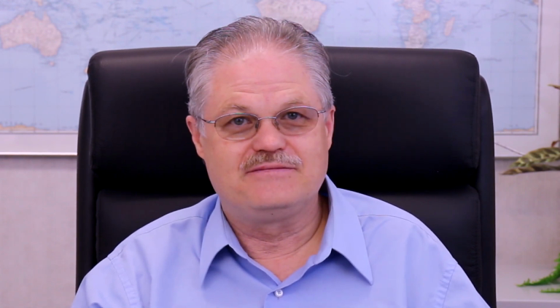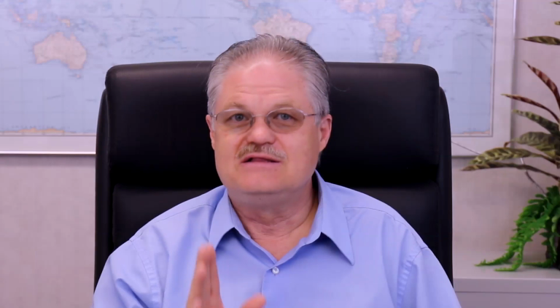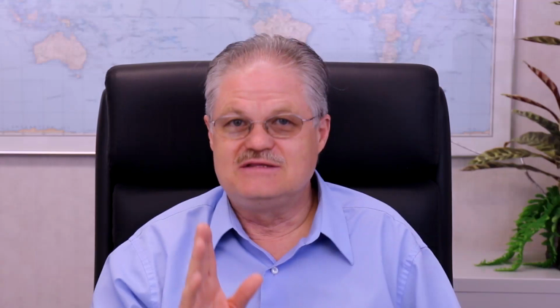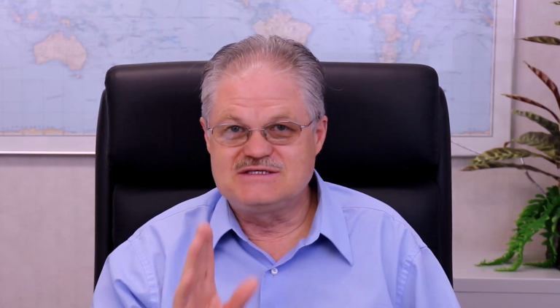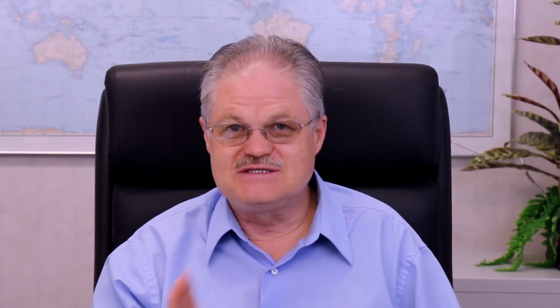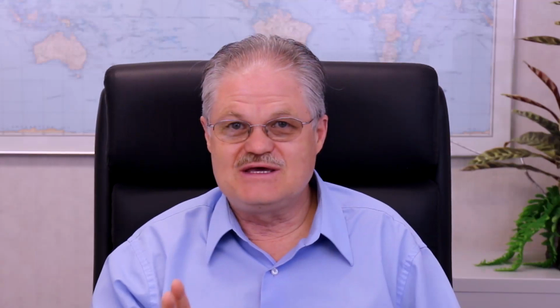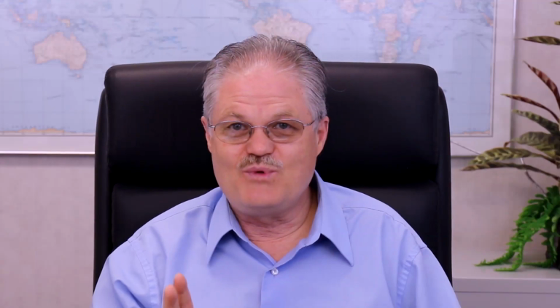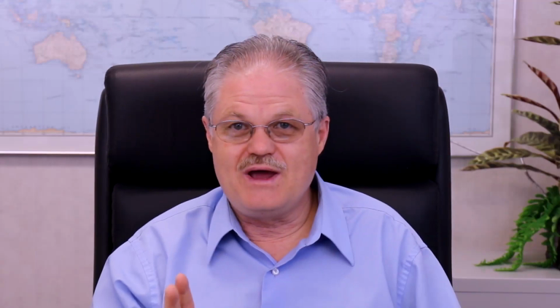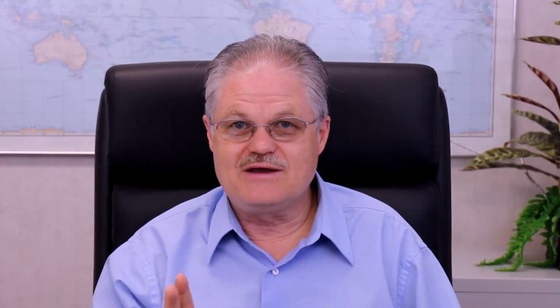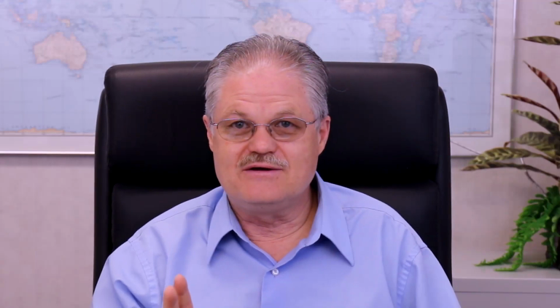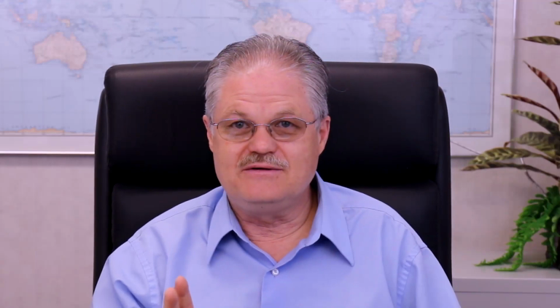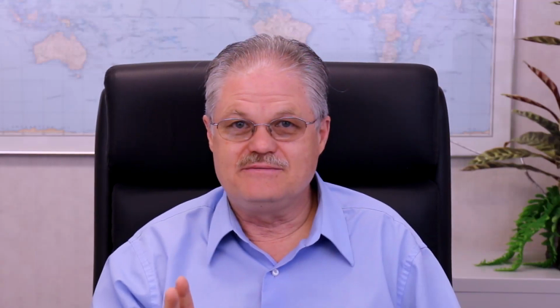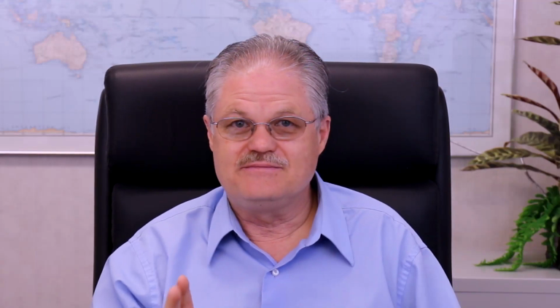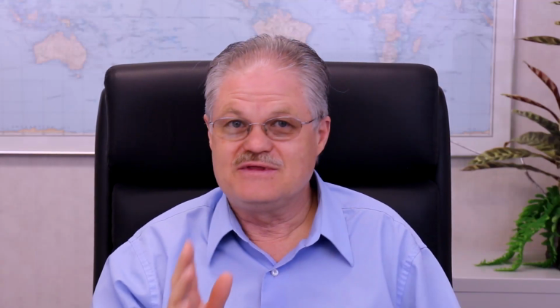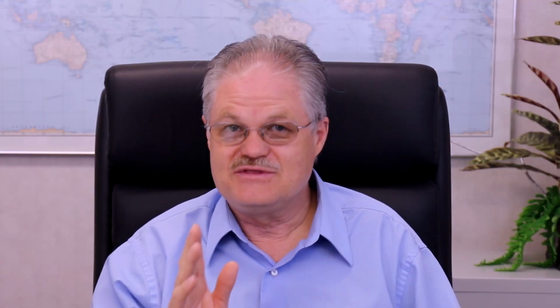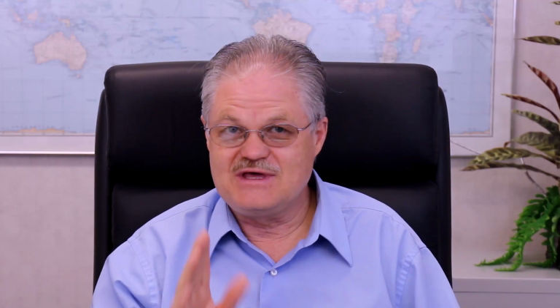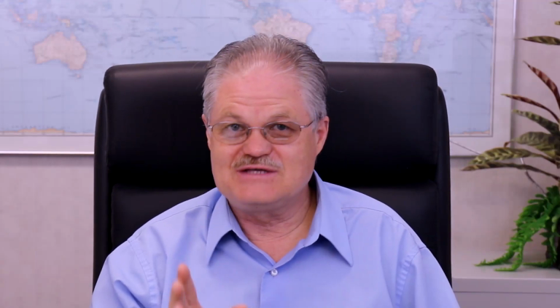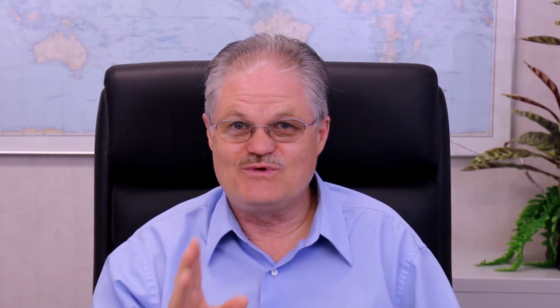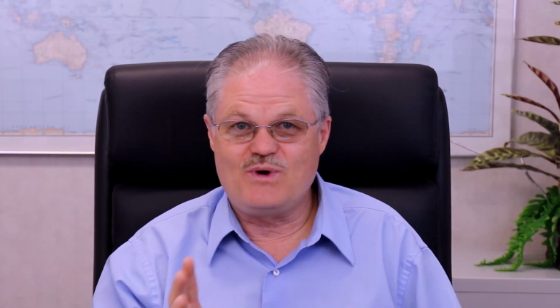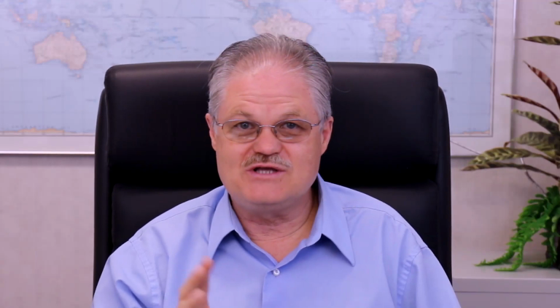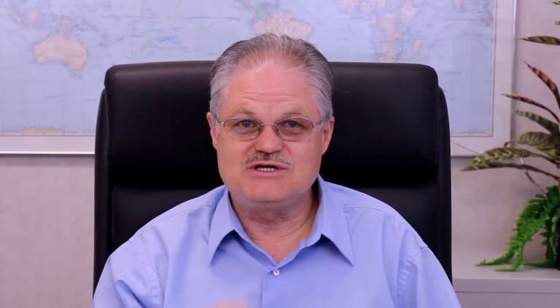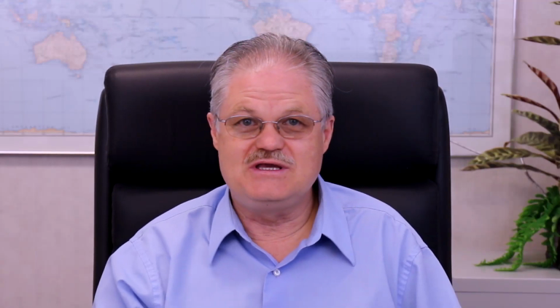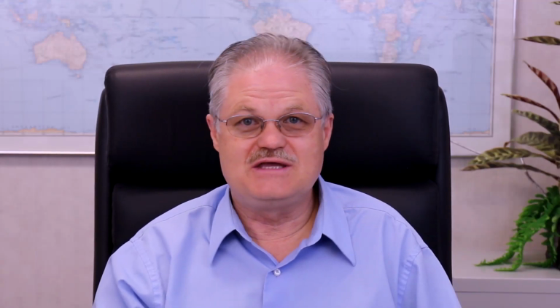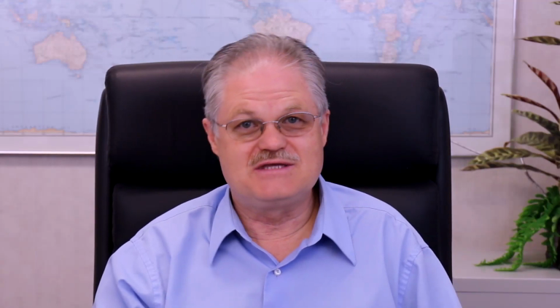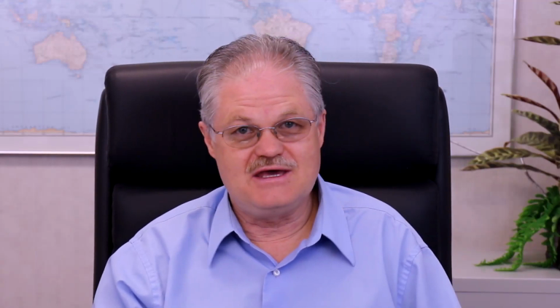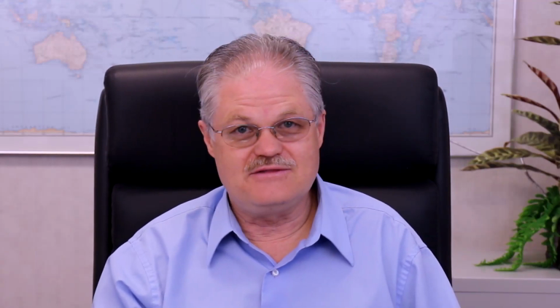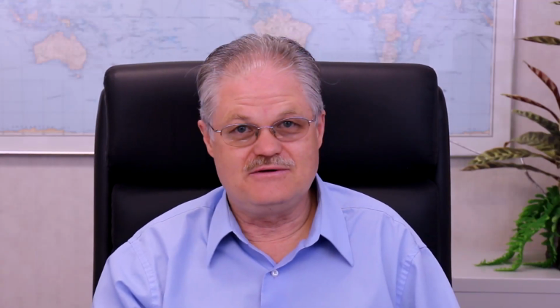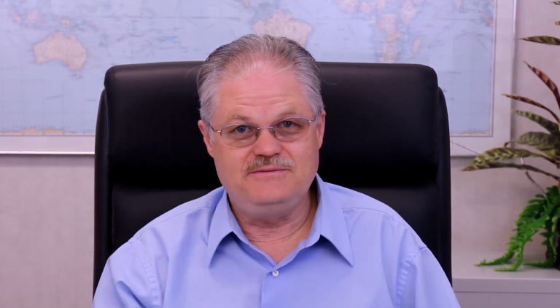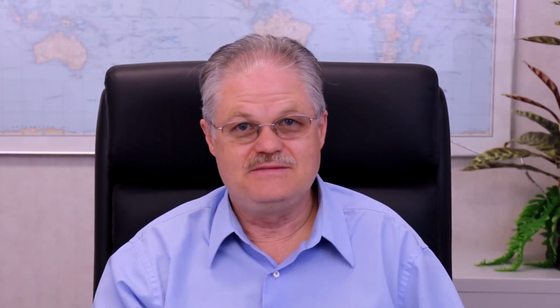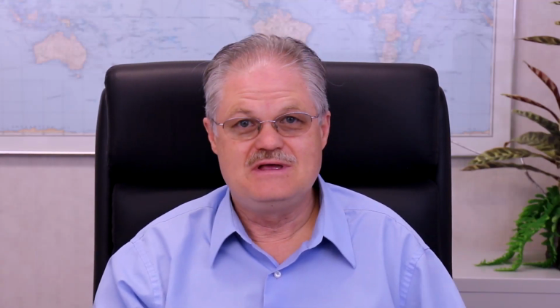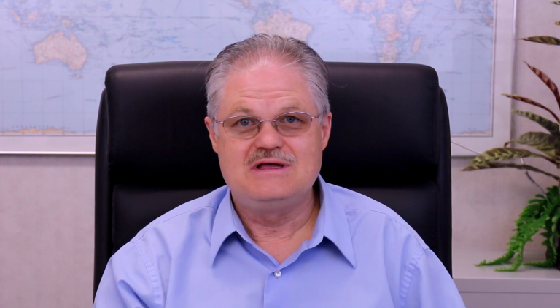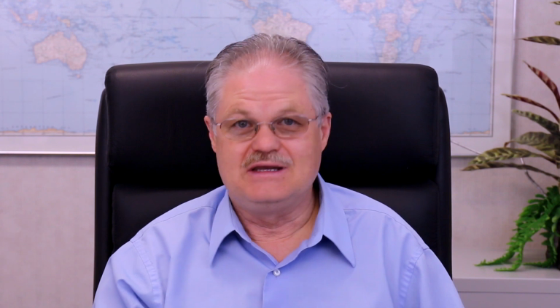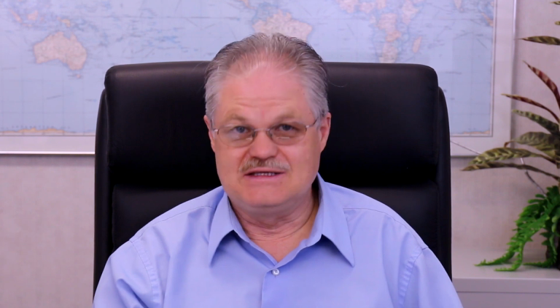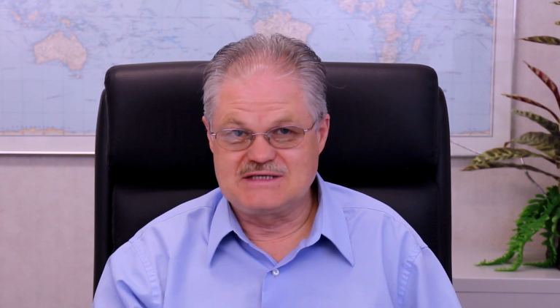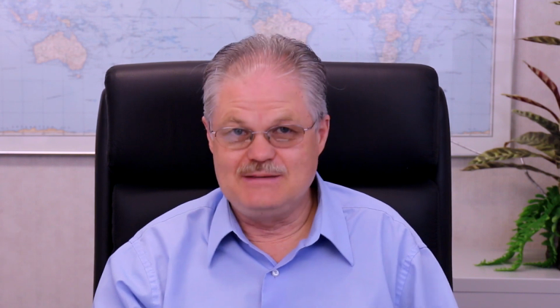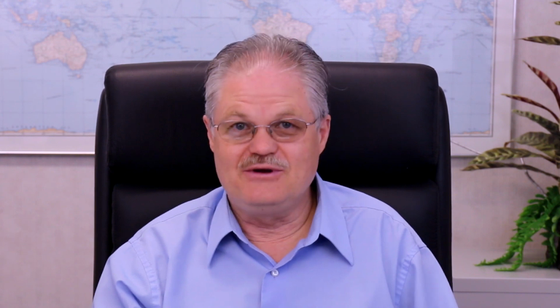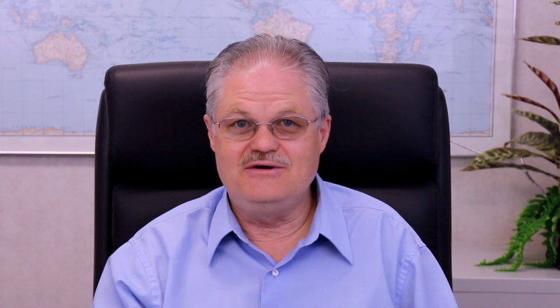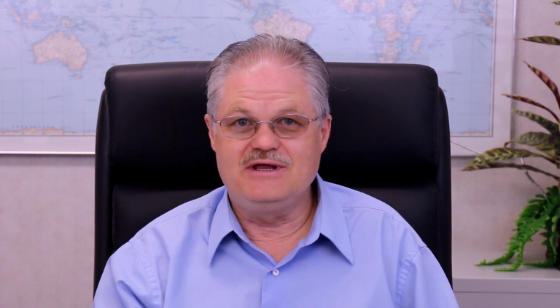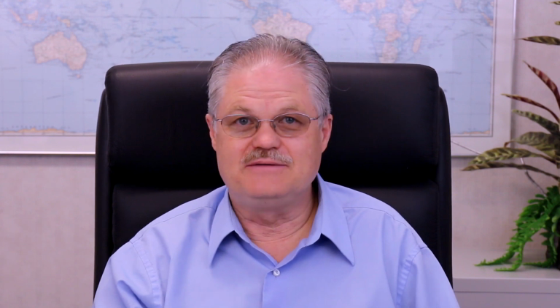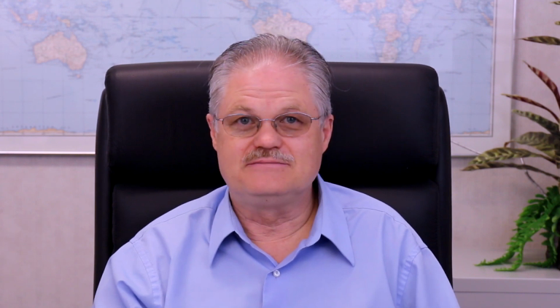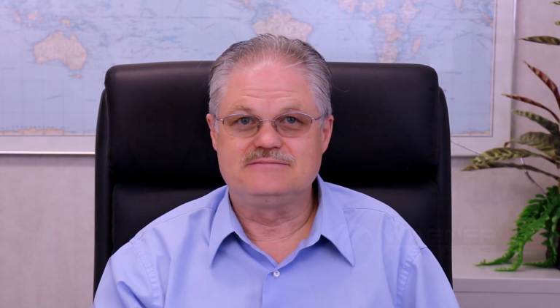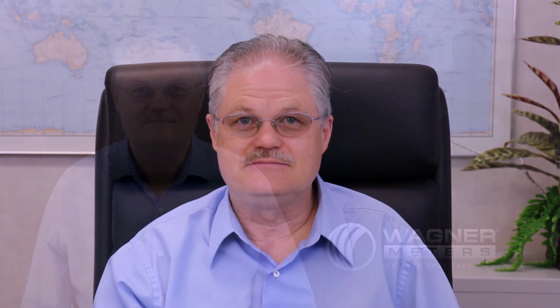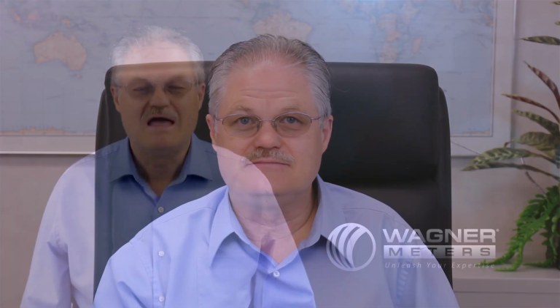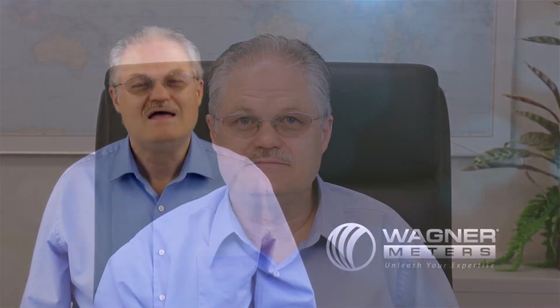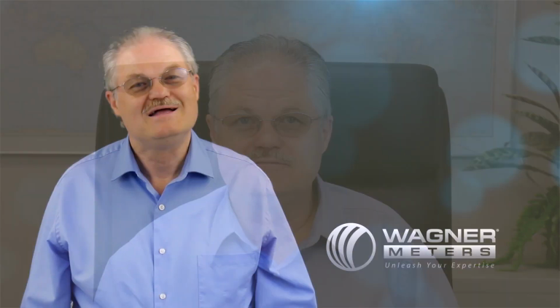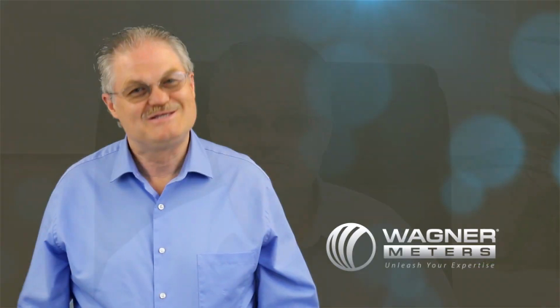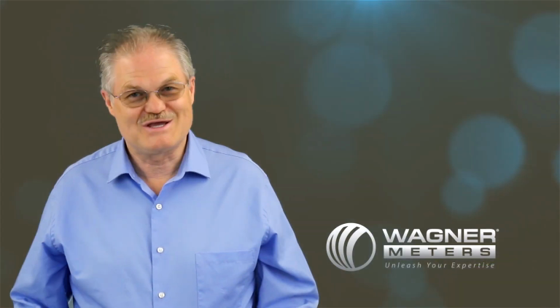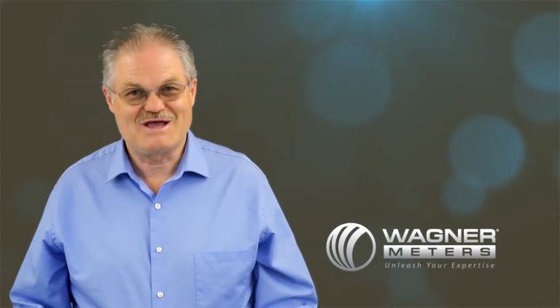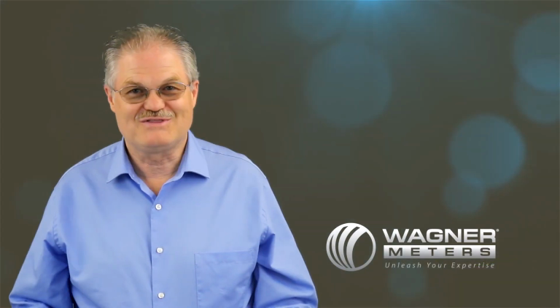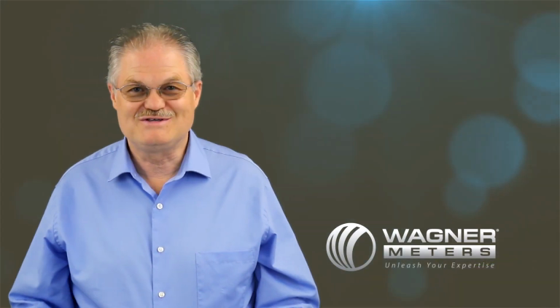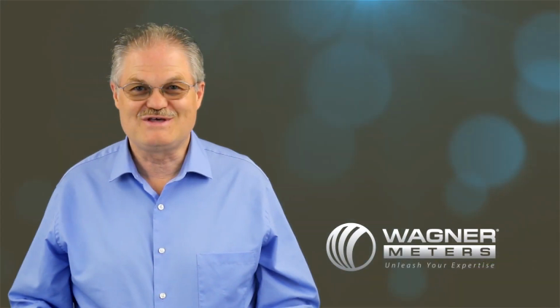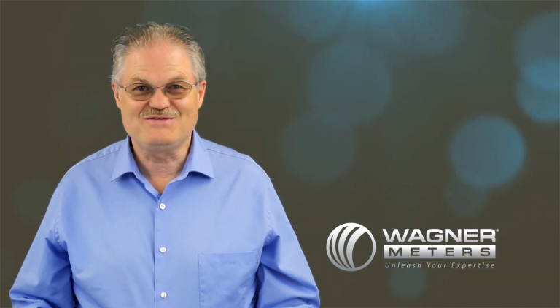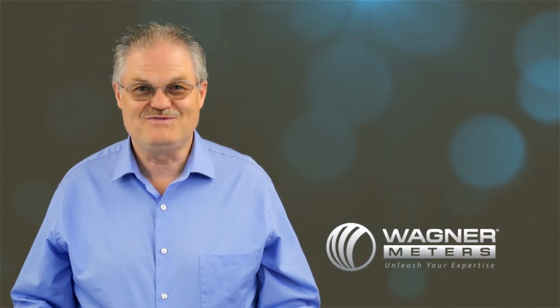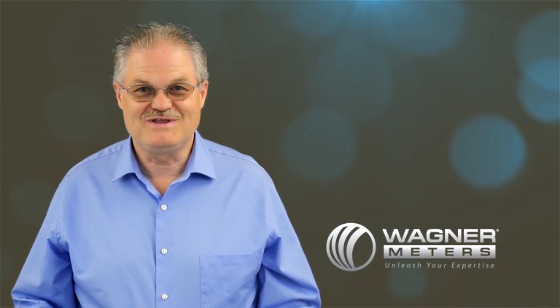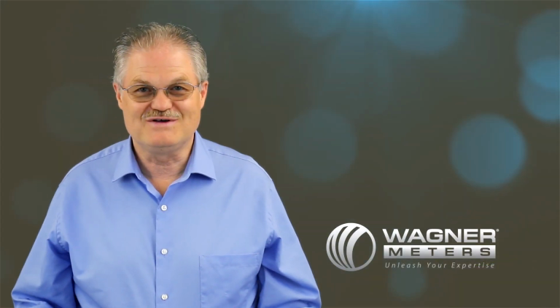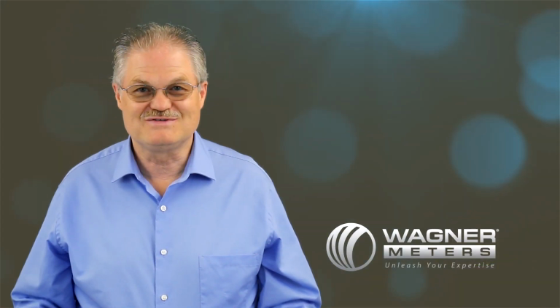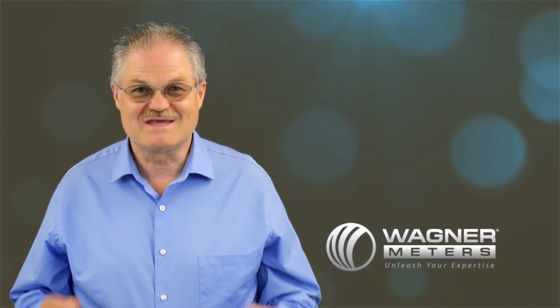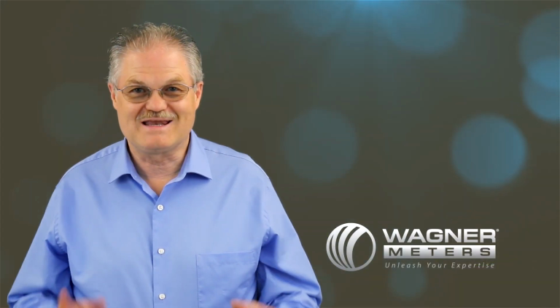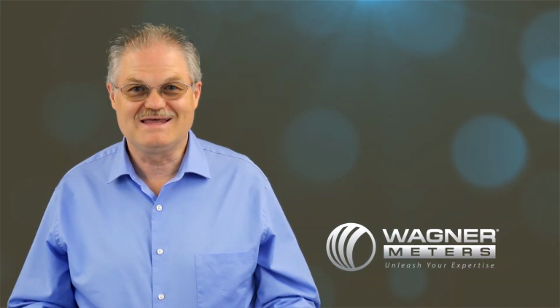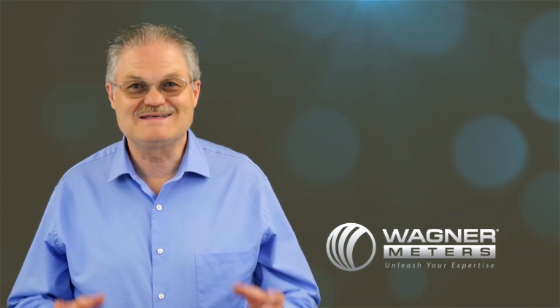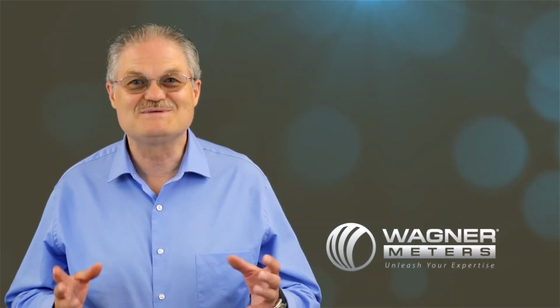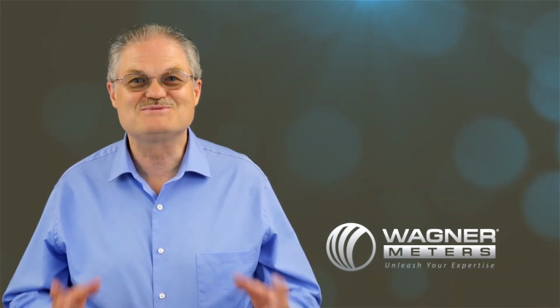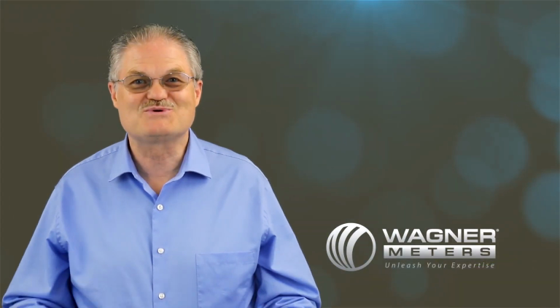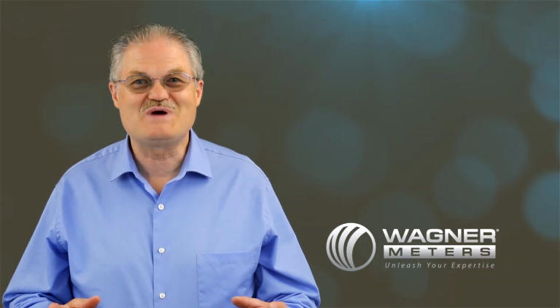This is Ed Wagner. Thanks for watching and together, let's keep learning. Check out these other videos and click subscribe.